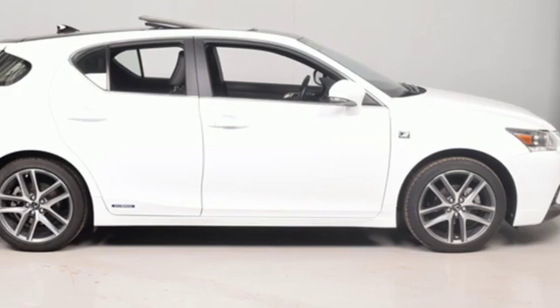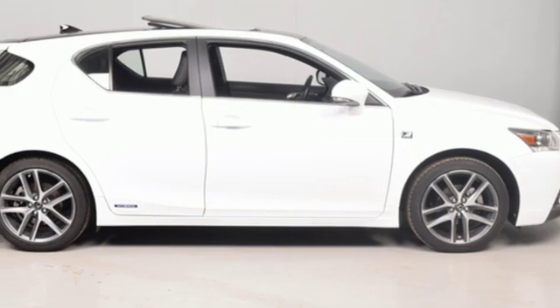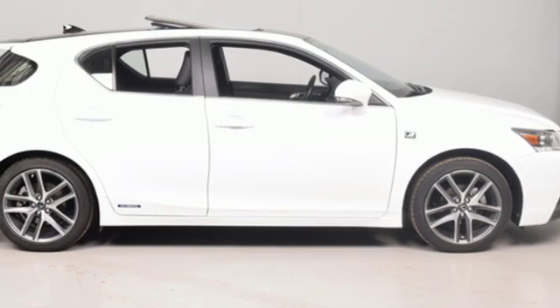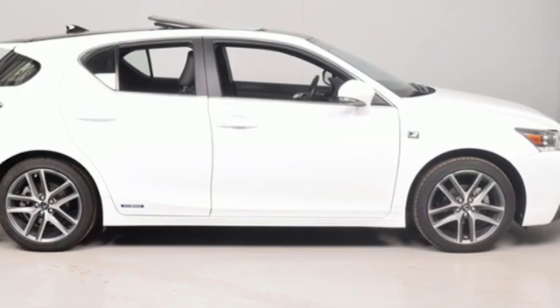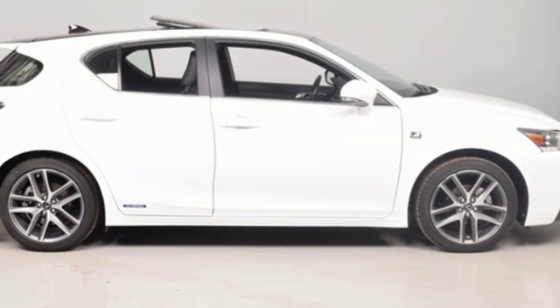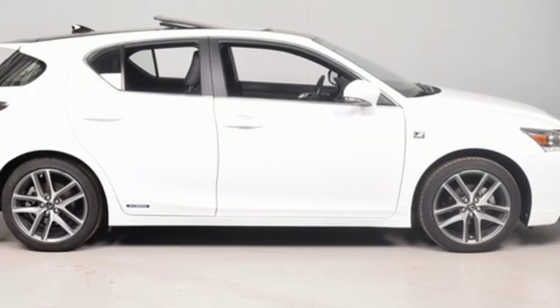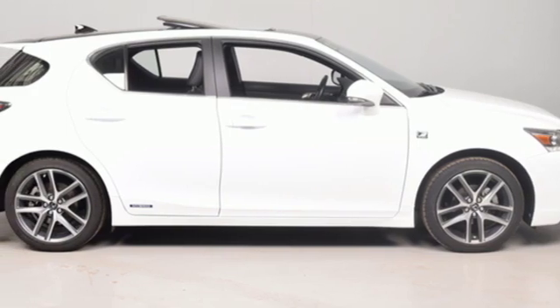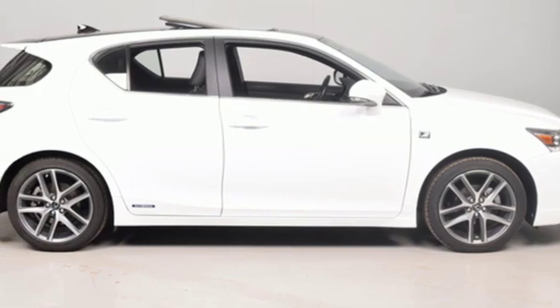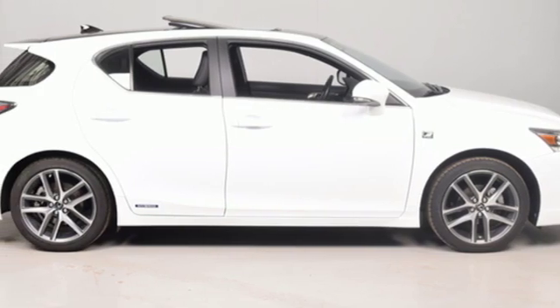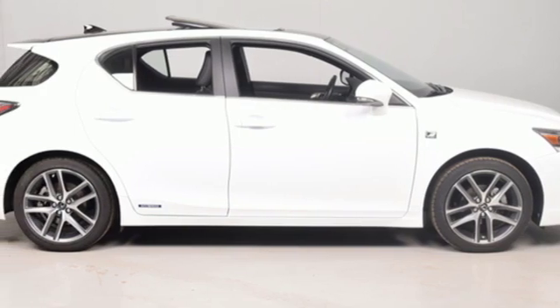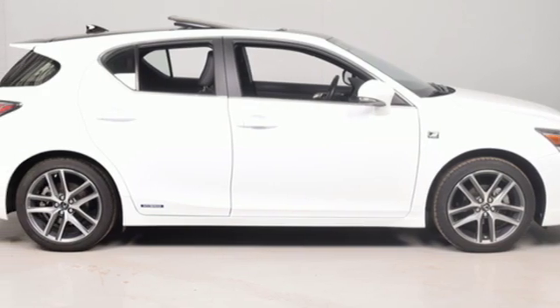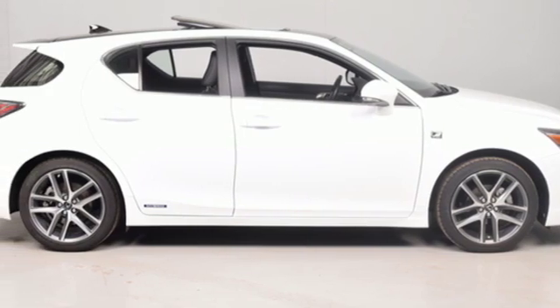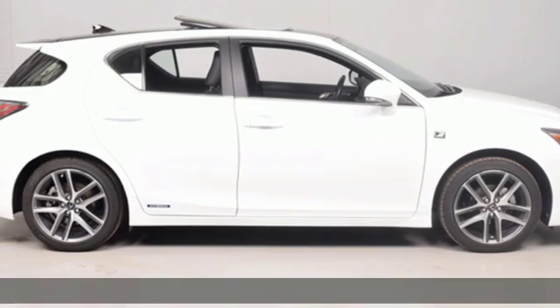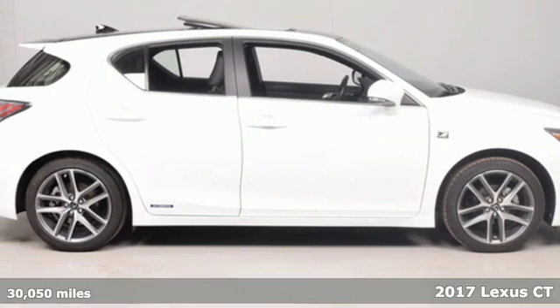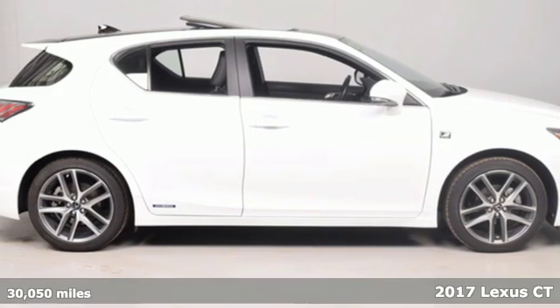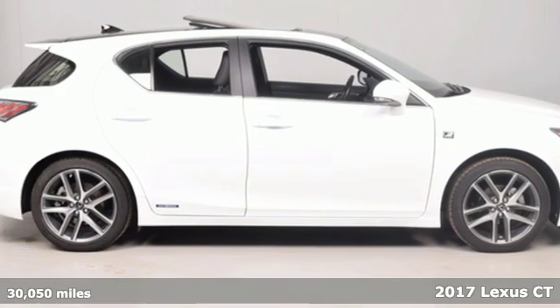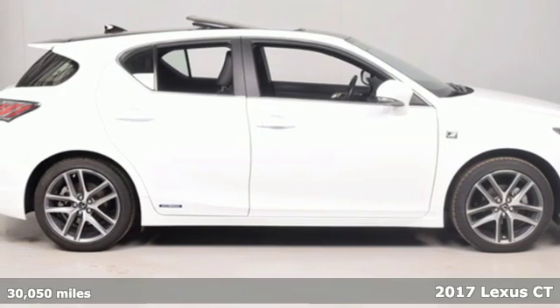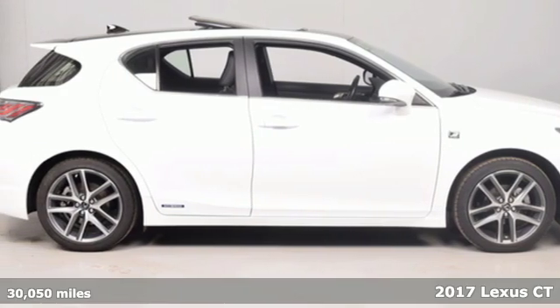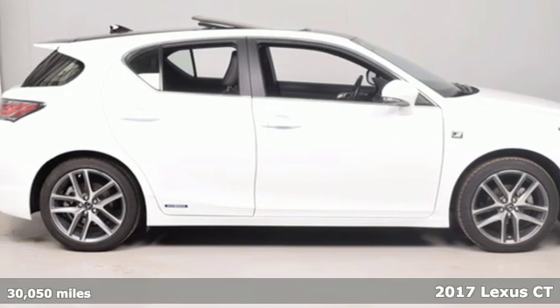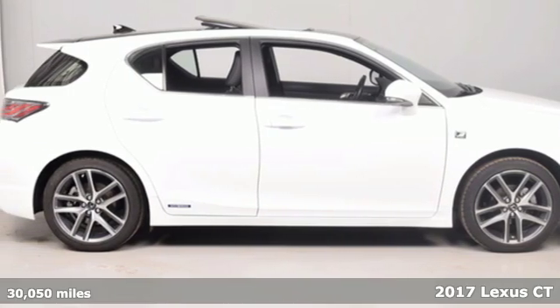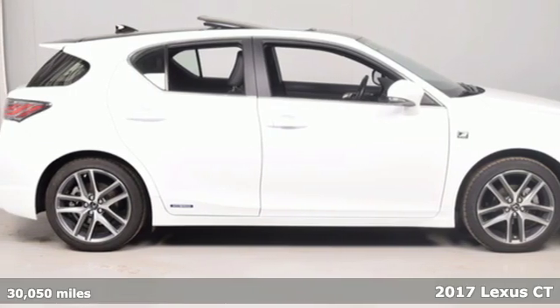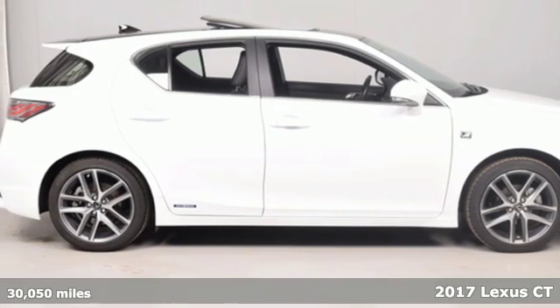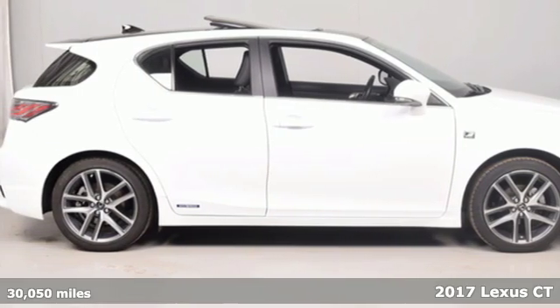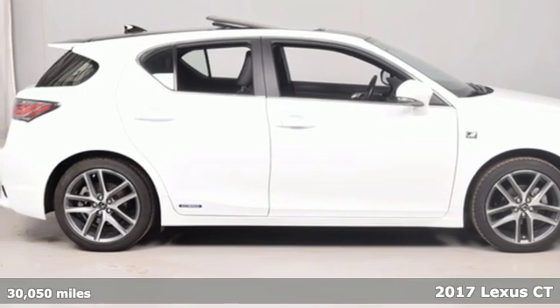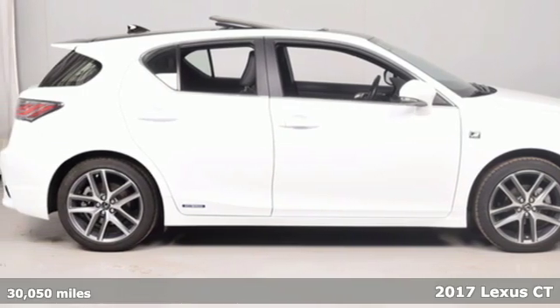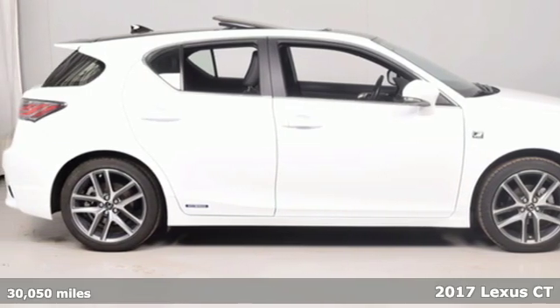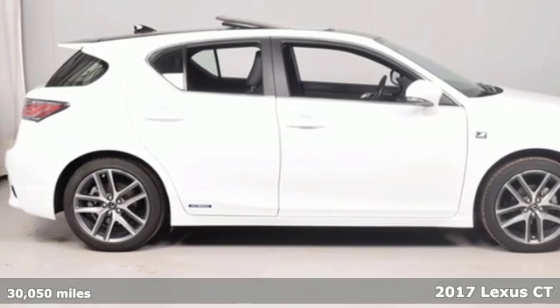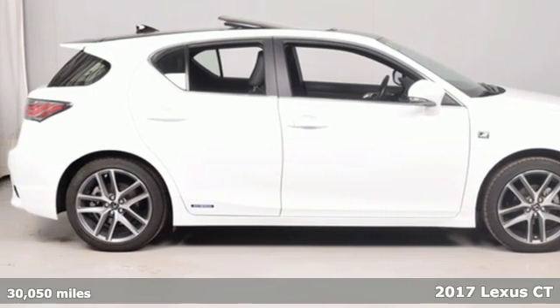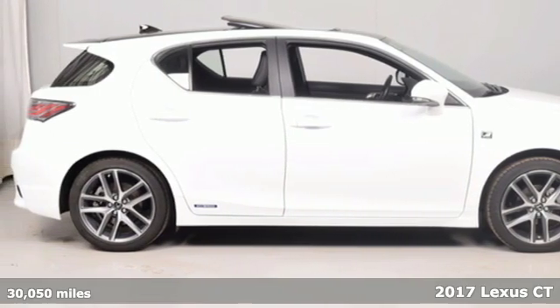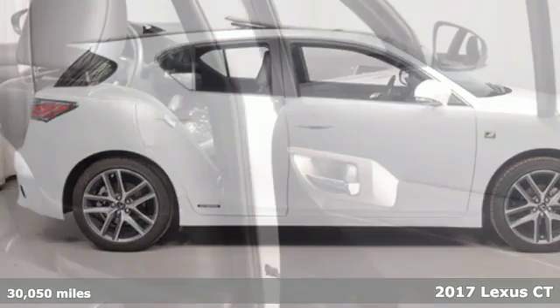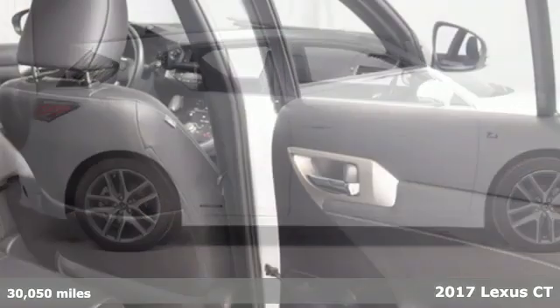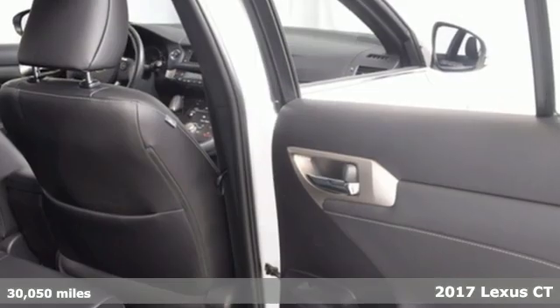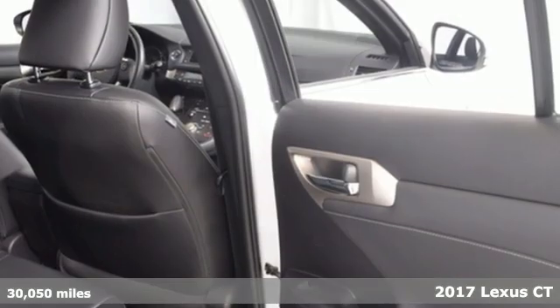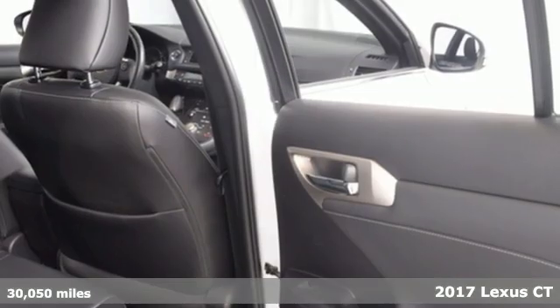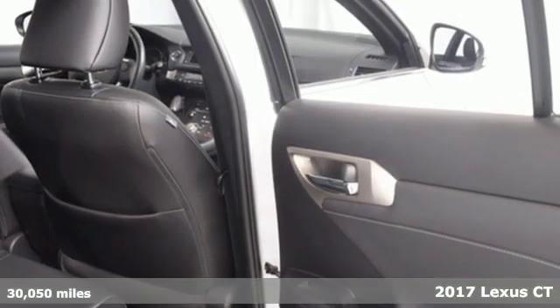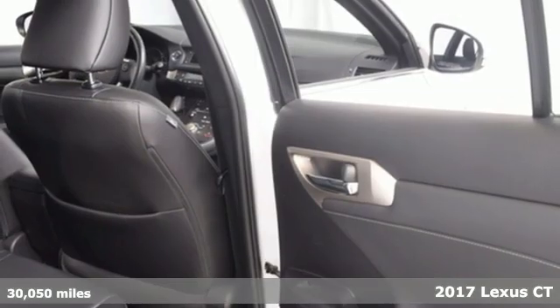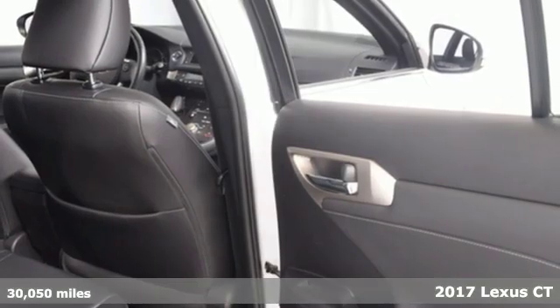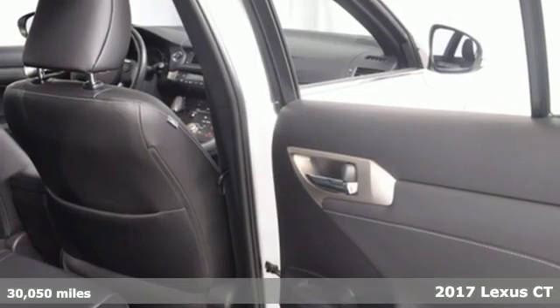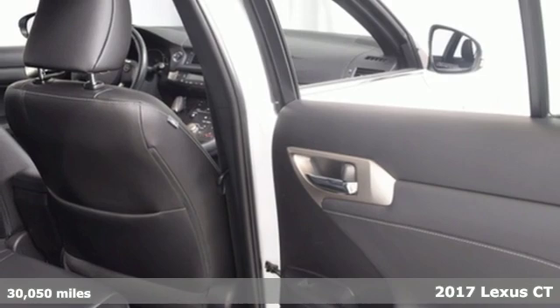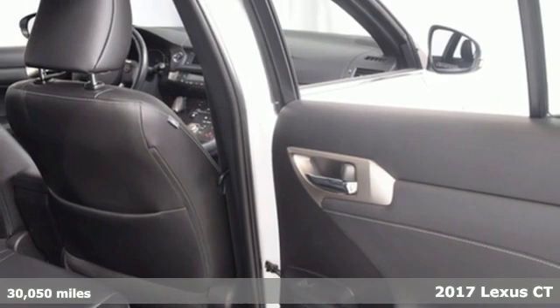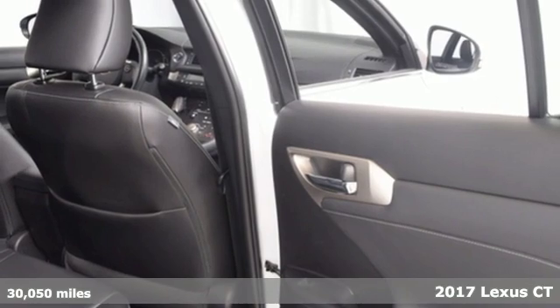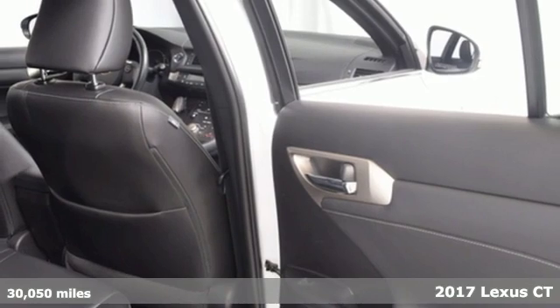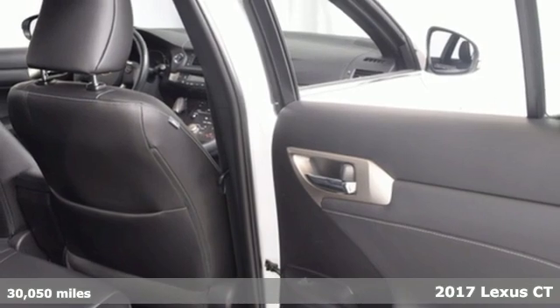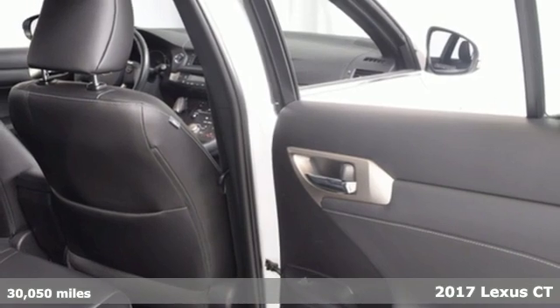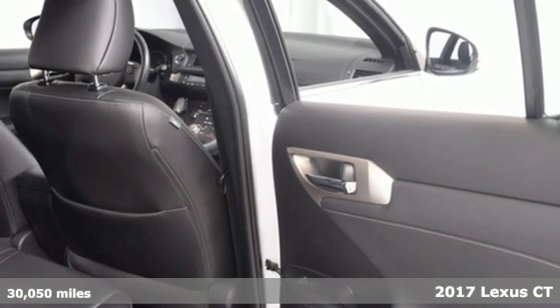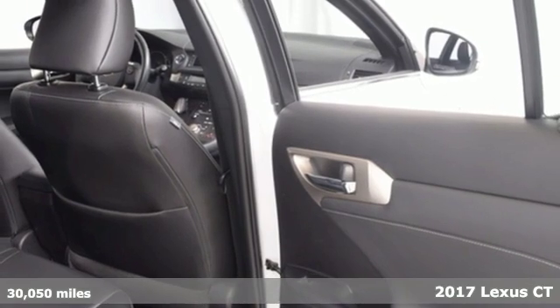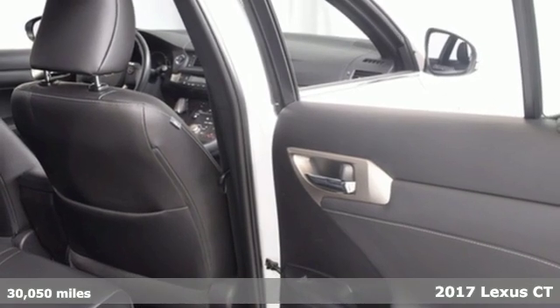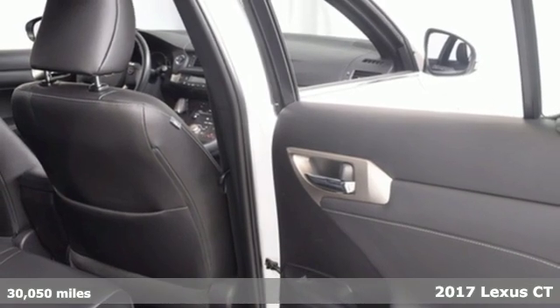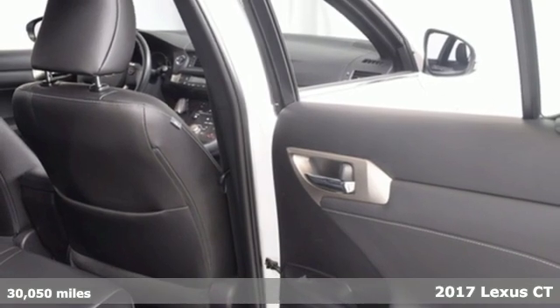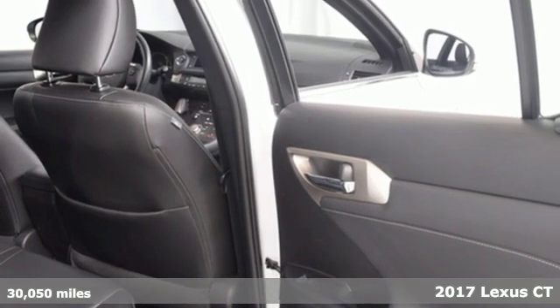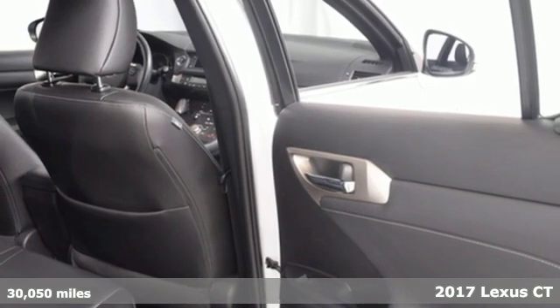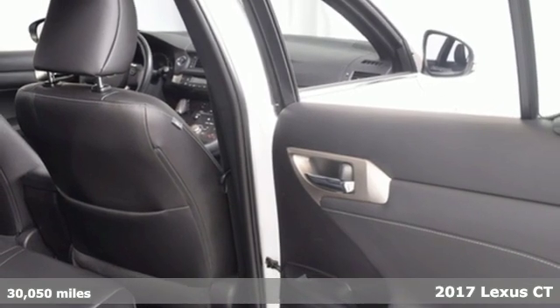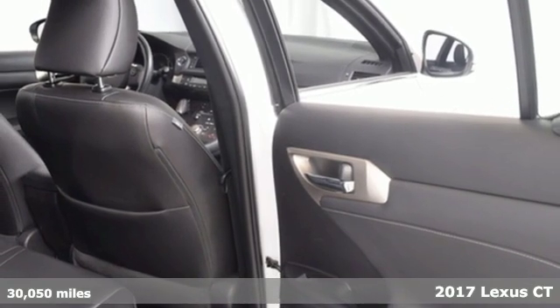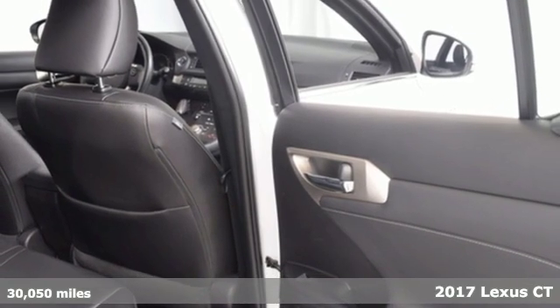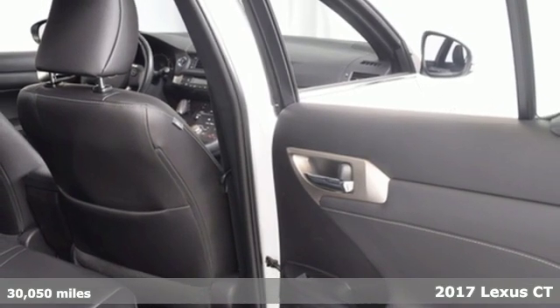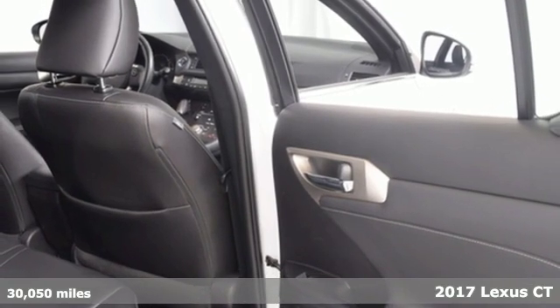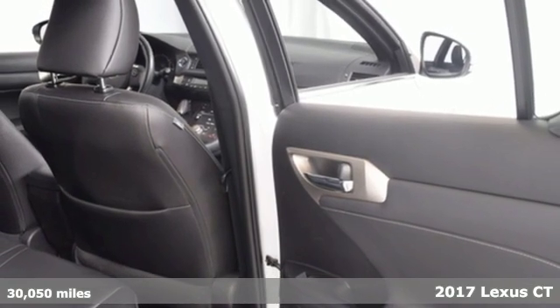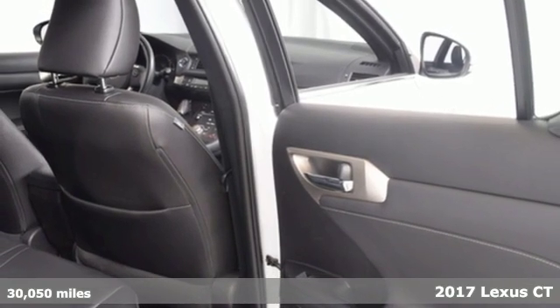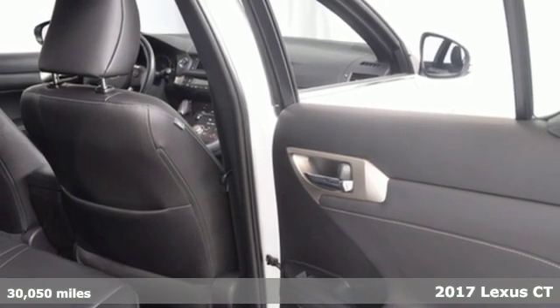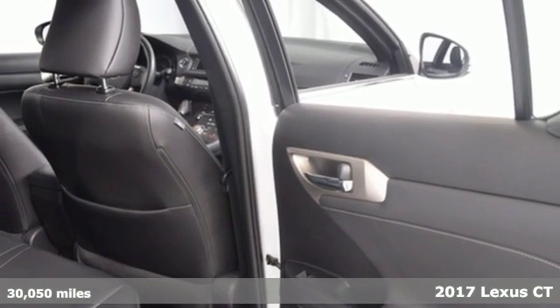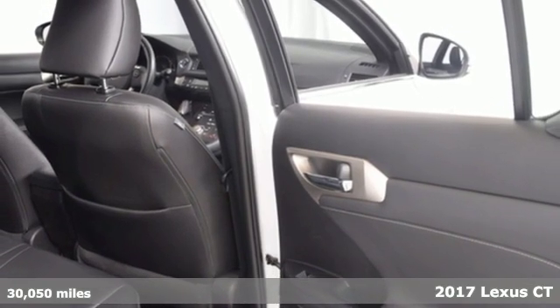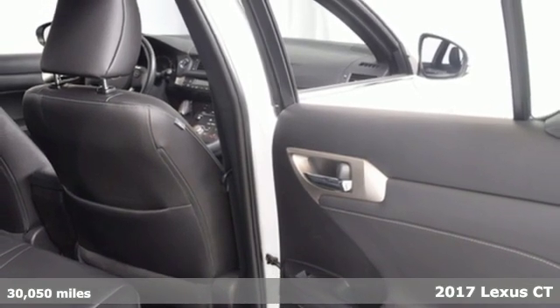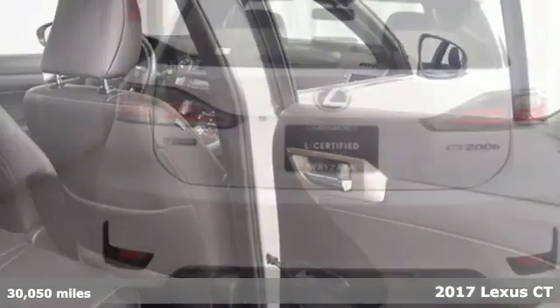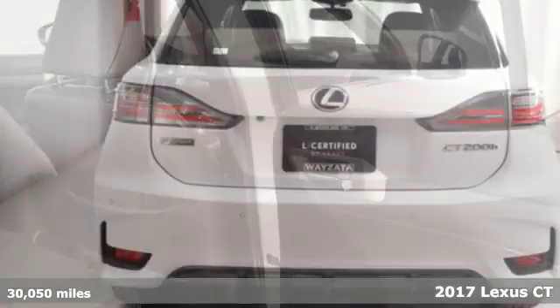It's a 2017 Lexus CT. Luxury awaits in every Lexus. It comes with all the amenities you need.